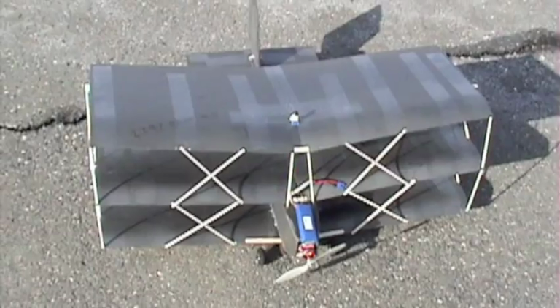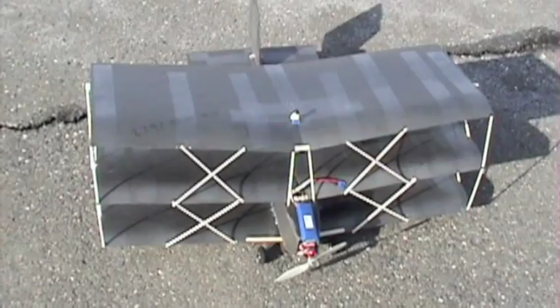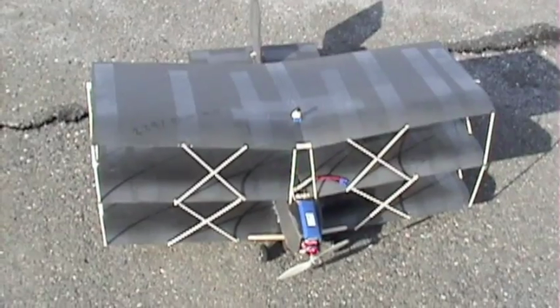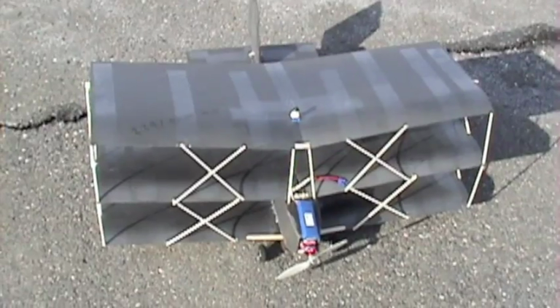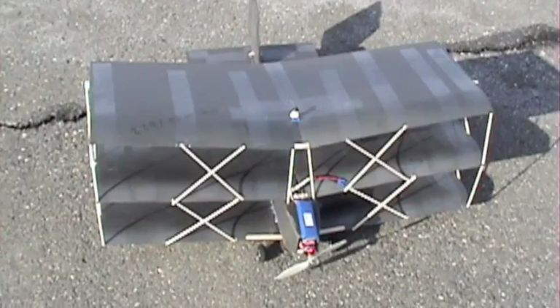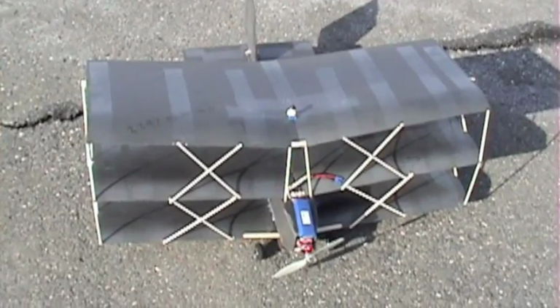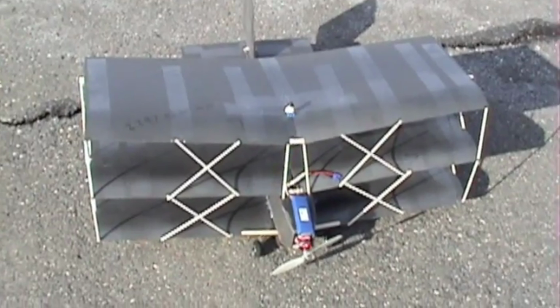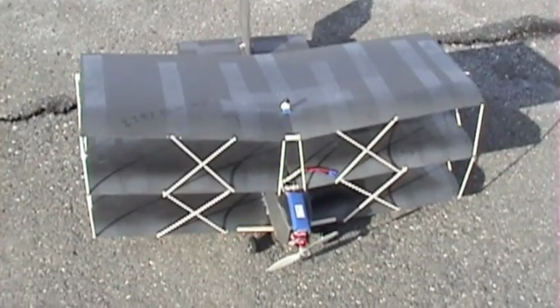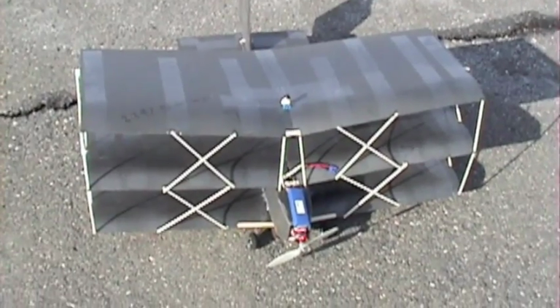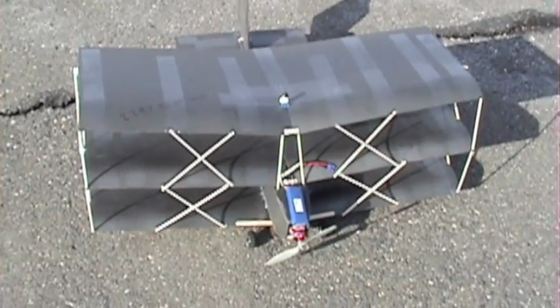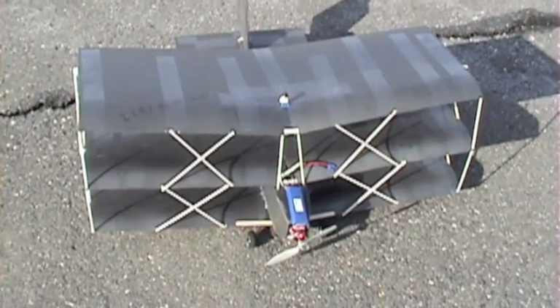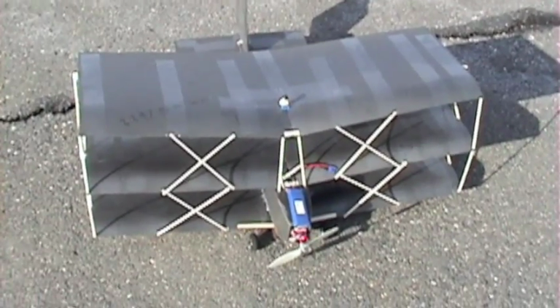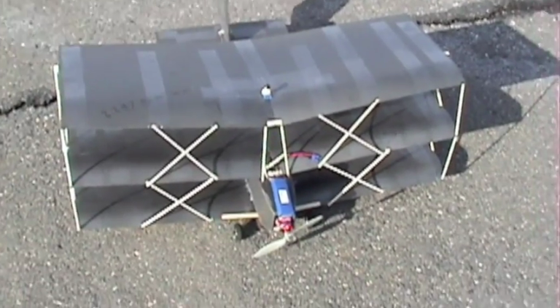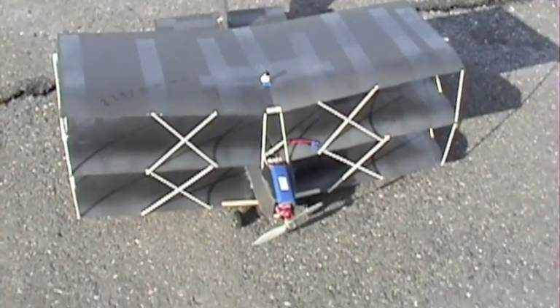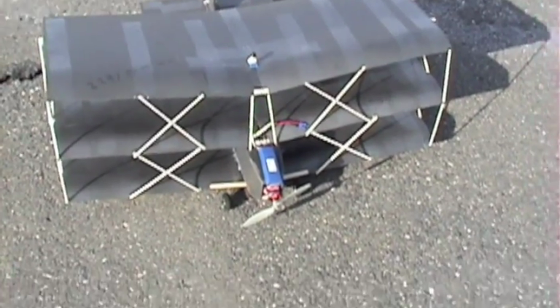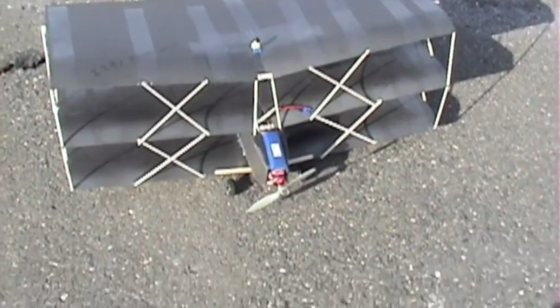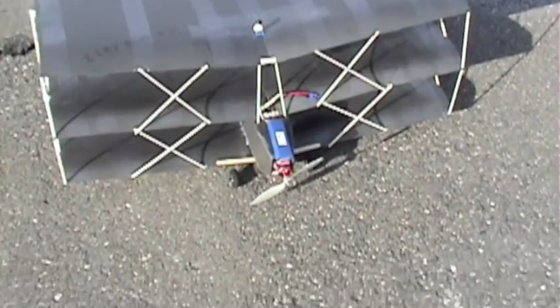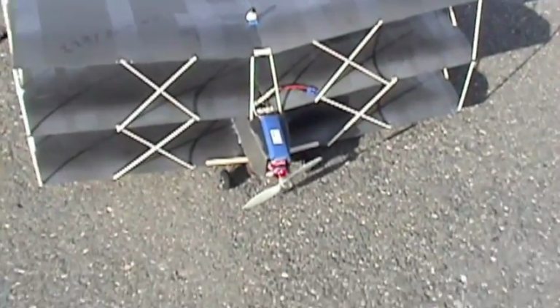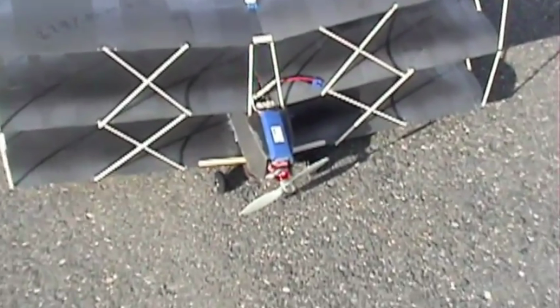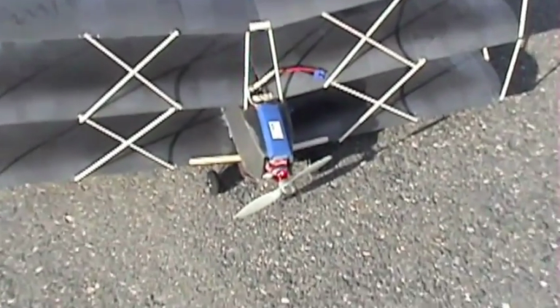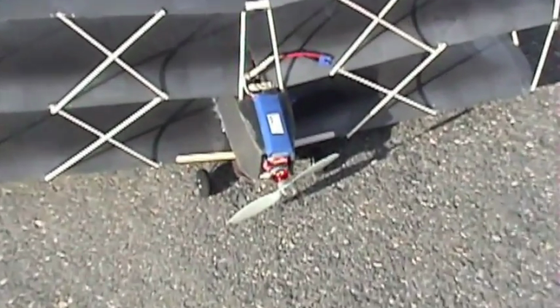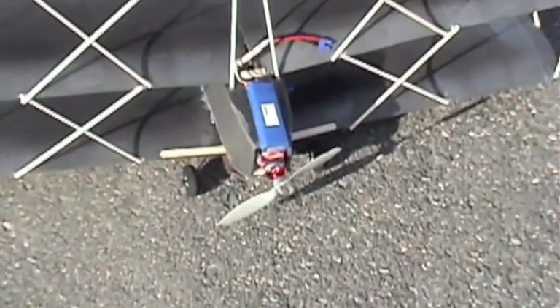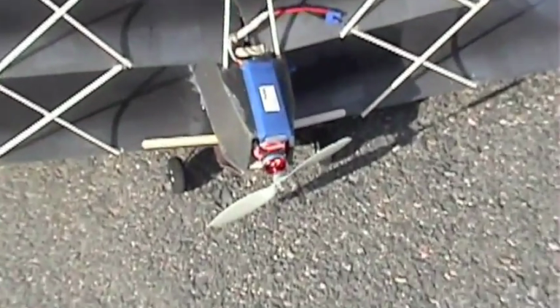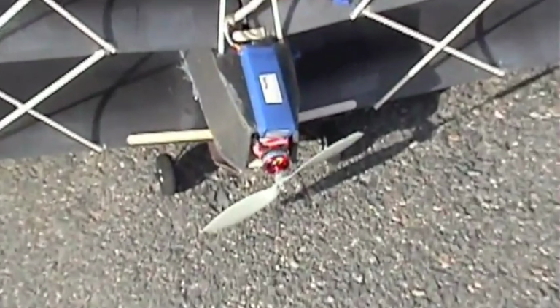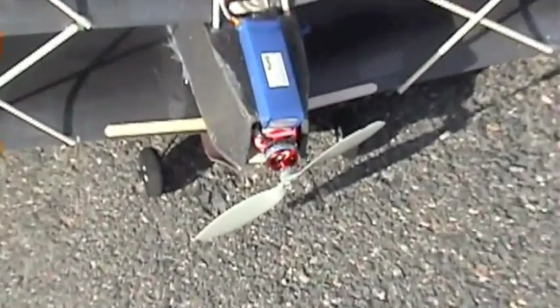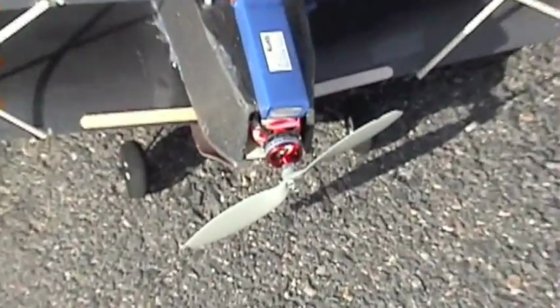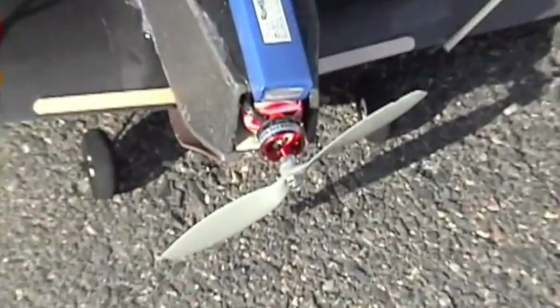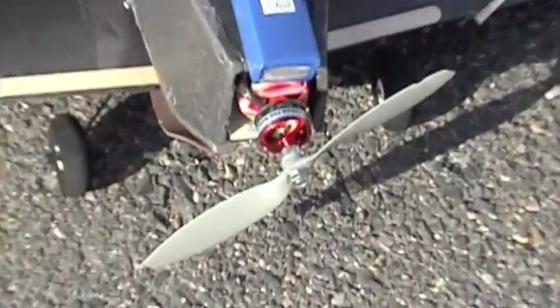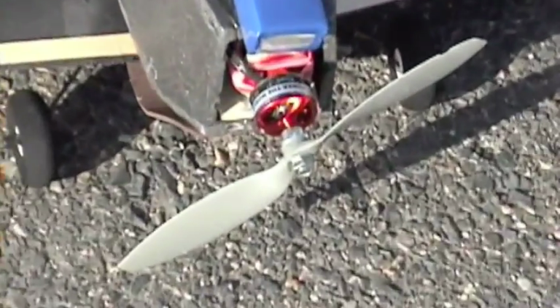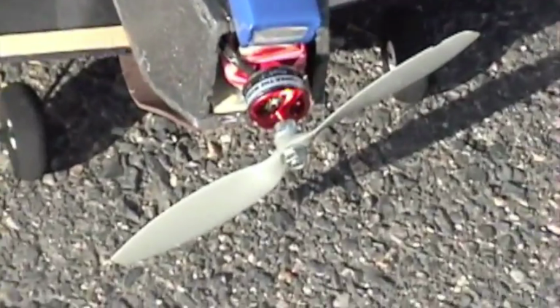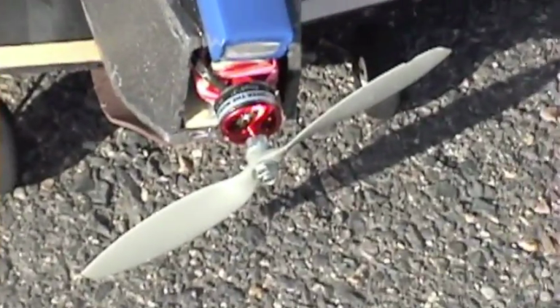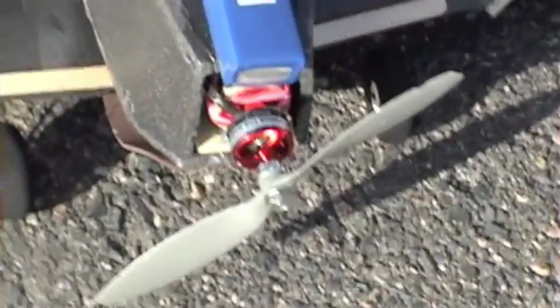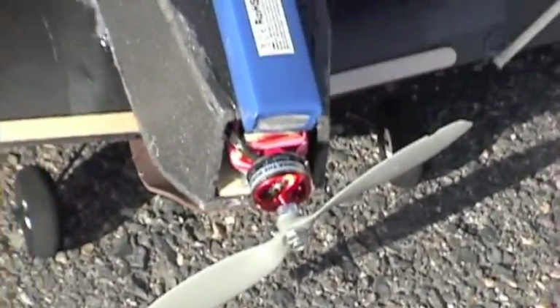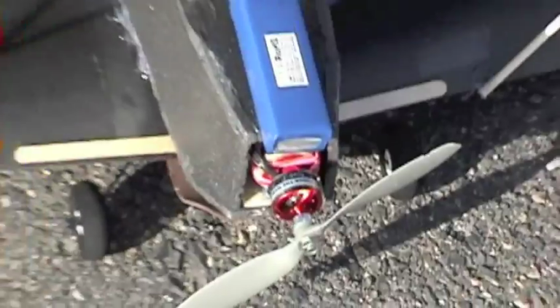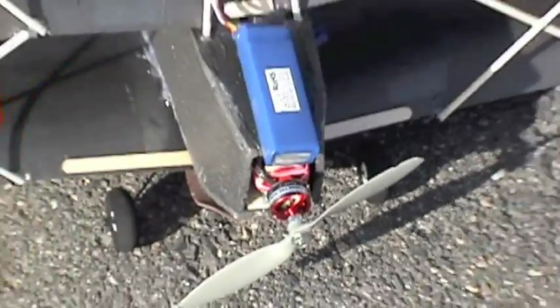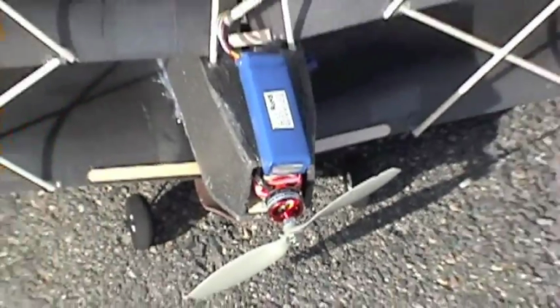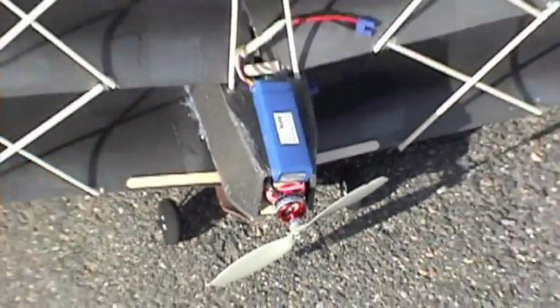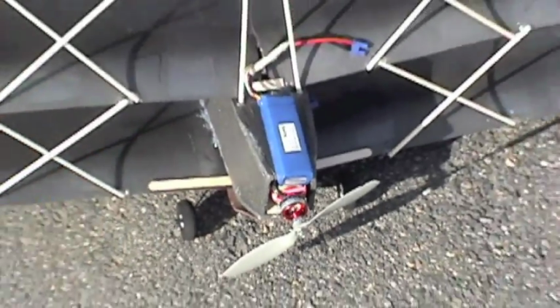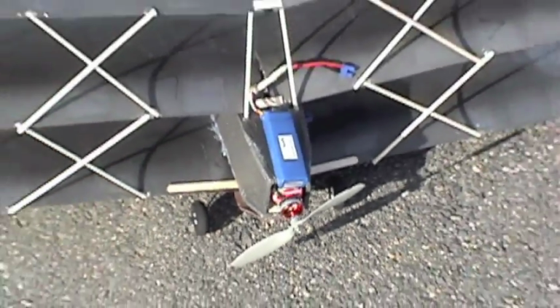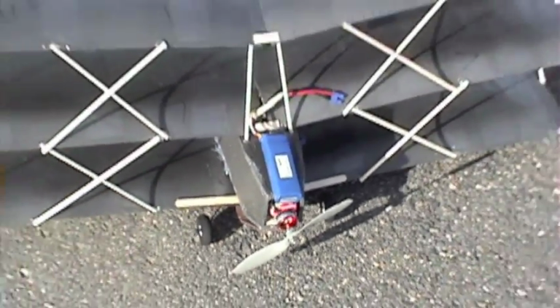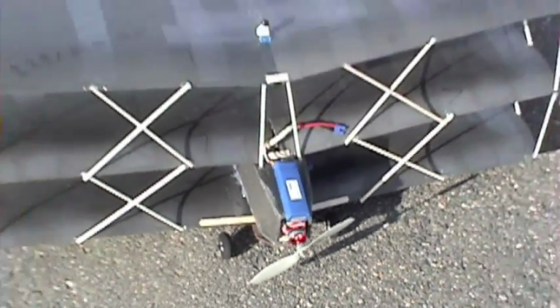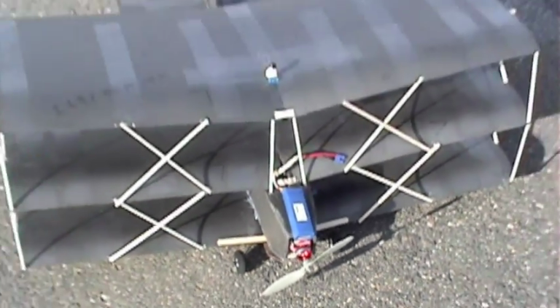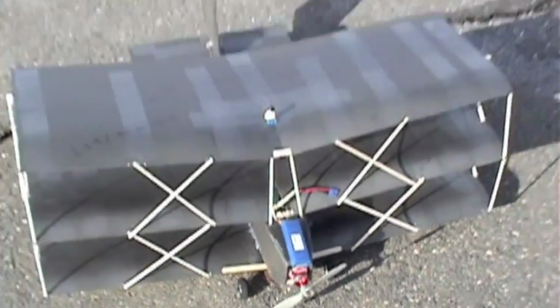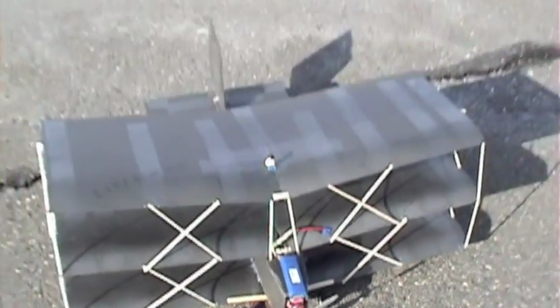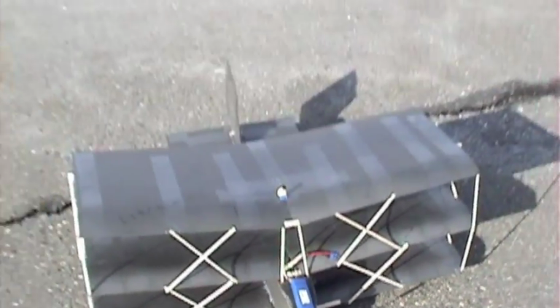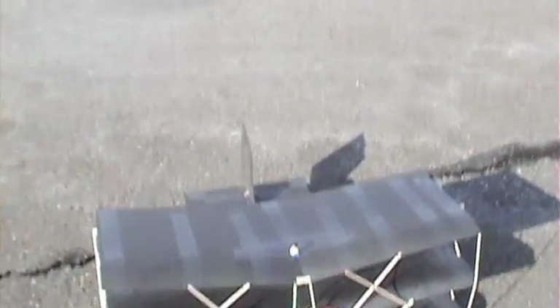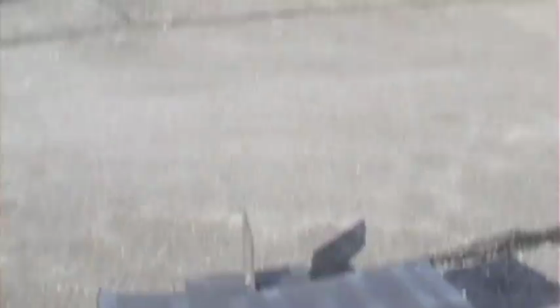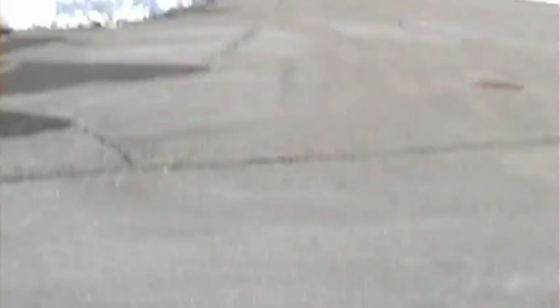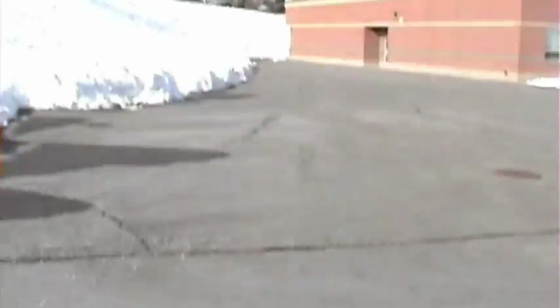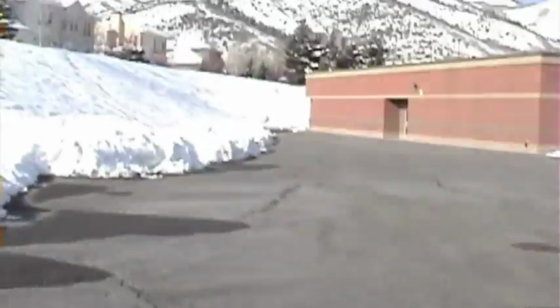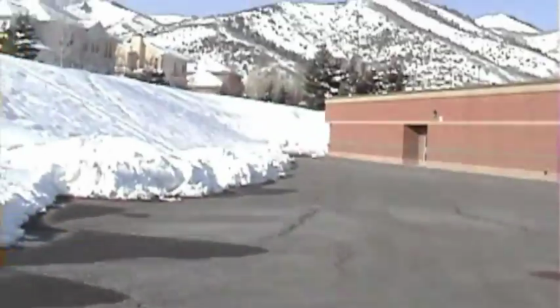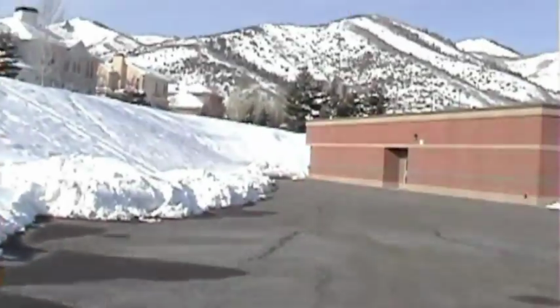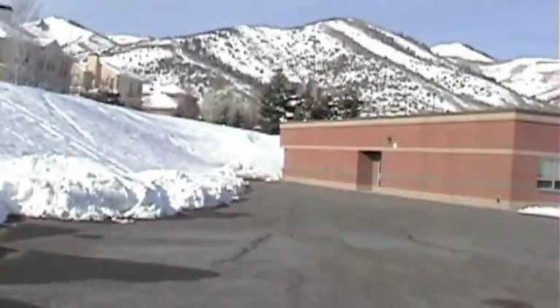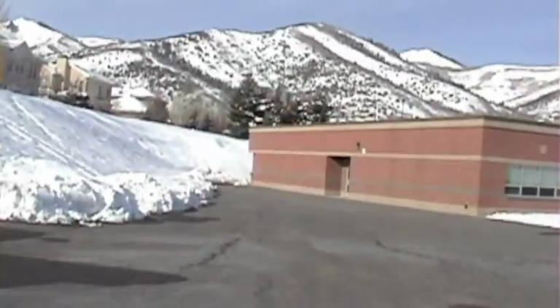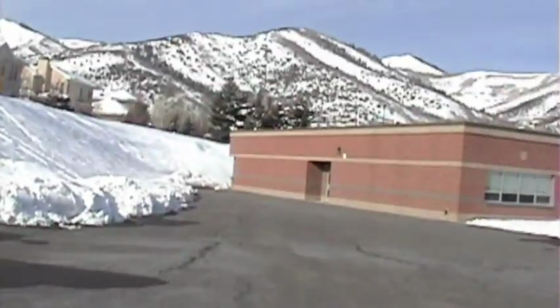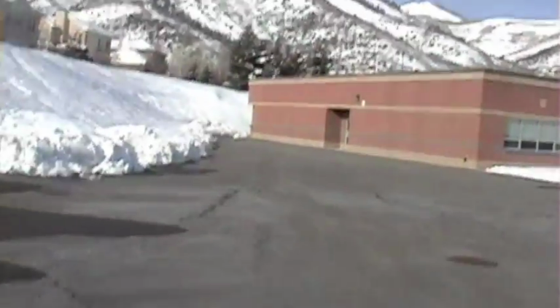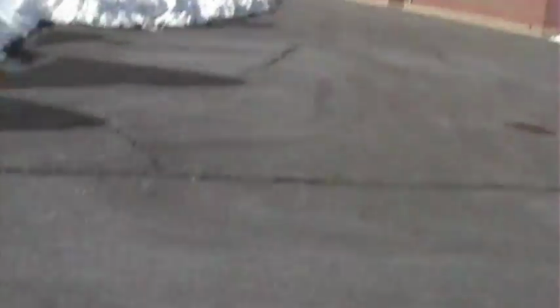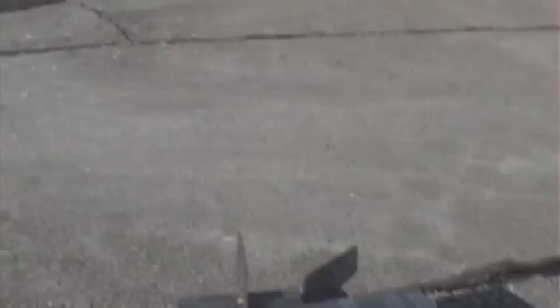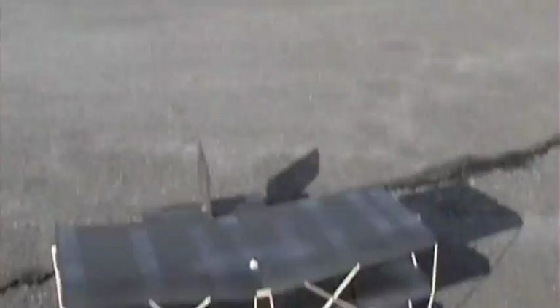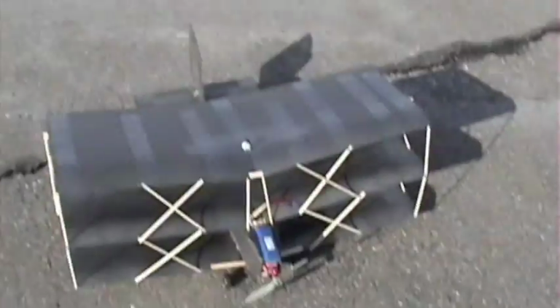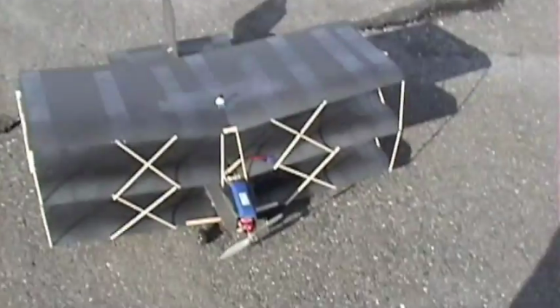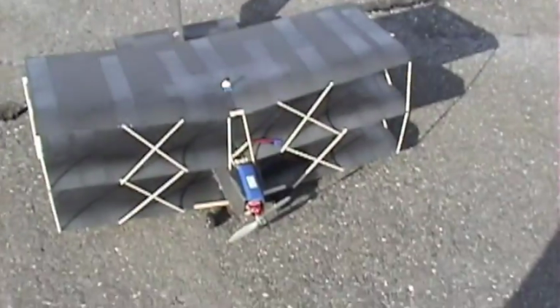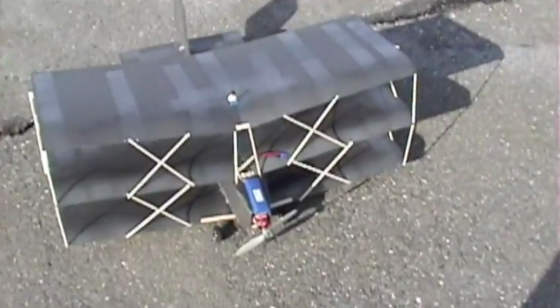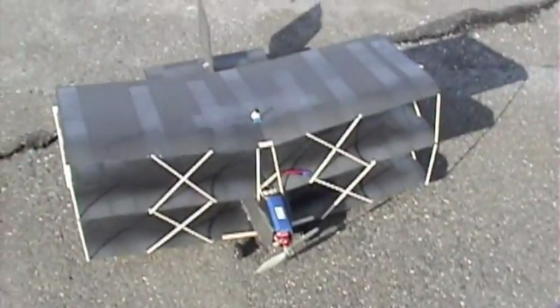Today I put a bigger prop on it — it's an 8 by 3.8 — and it's less windy, so I'll fly it.